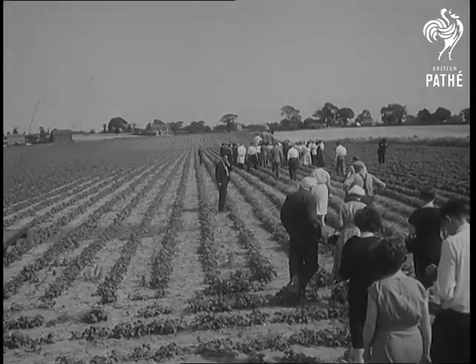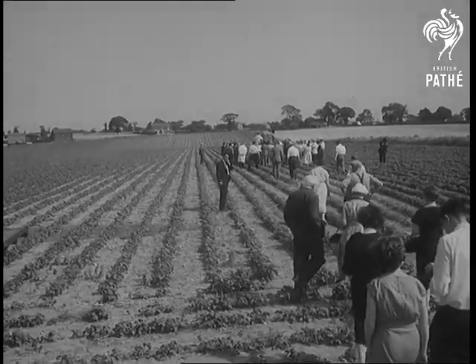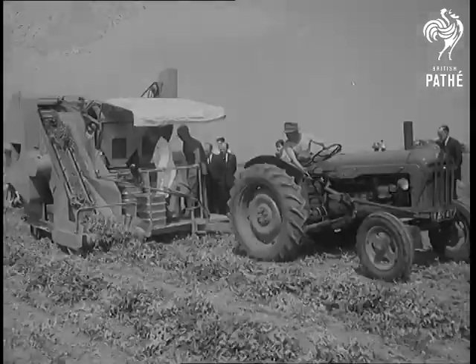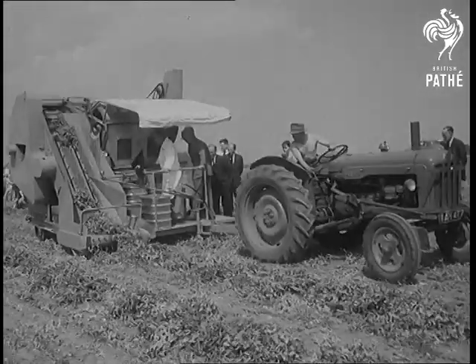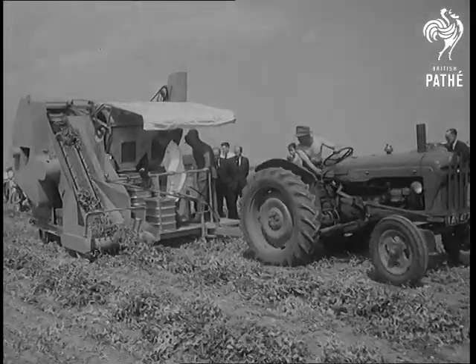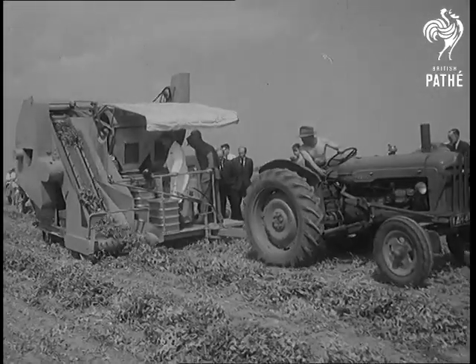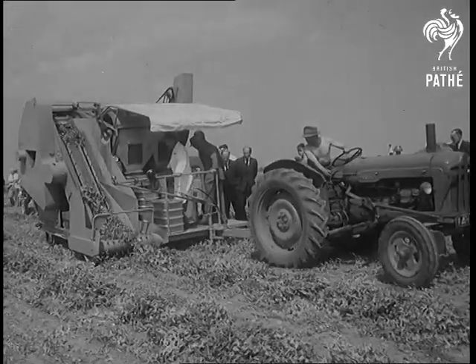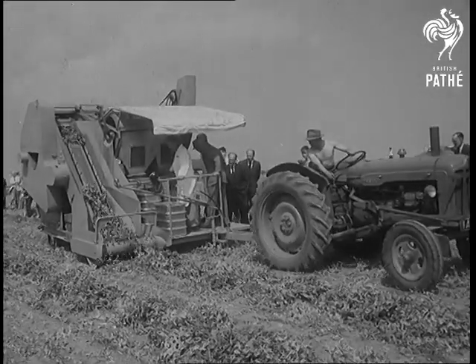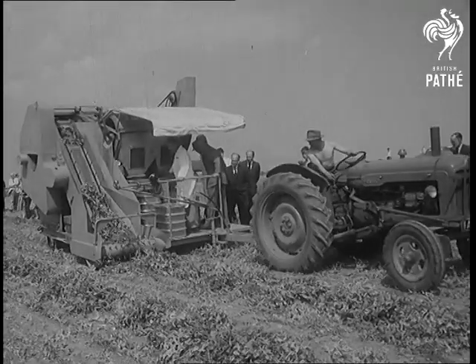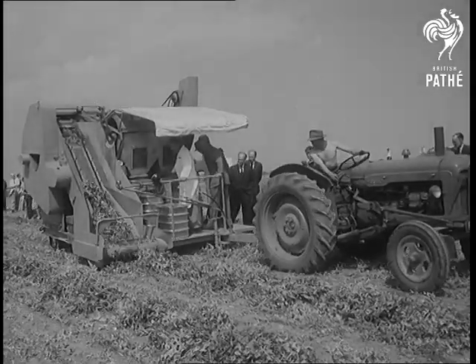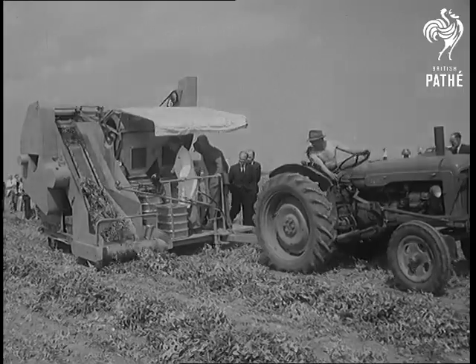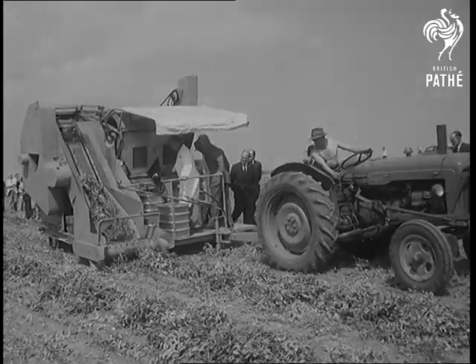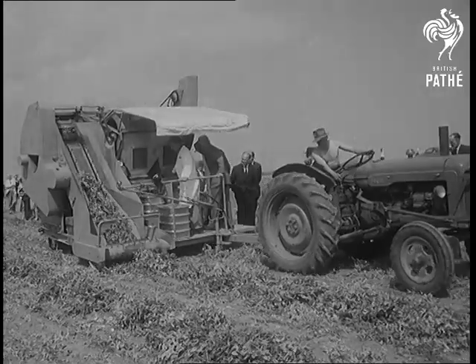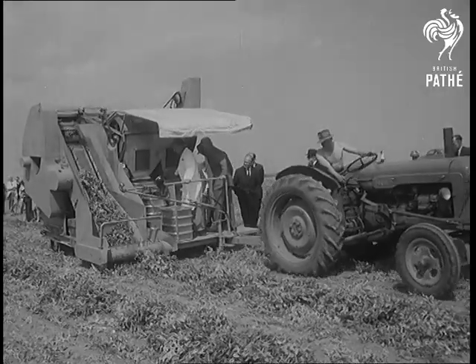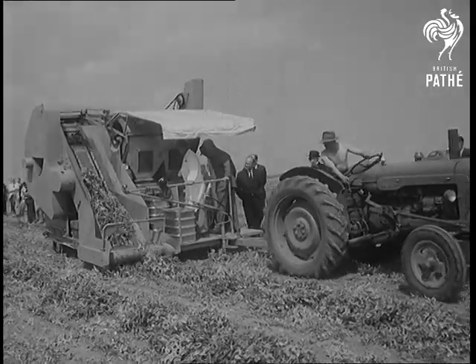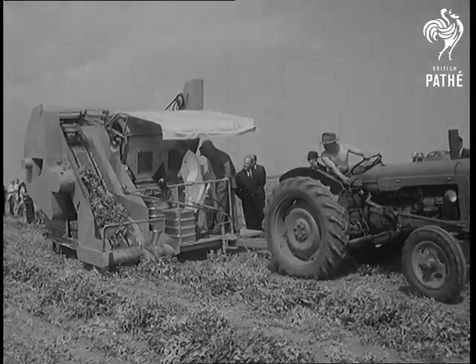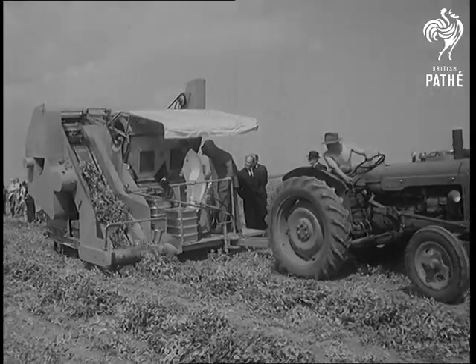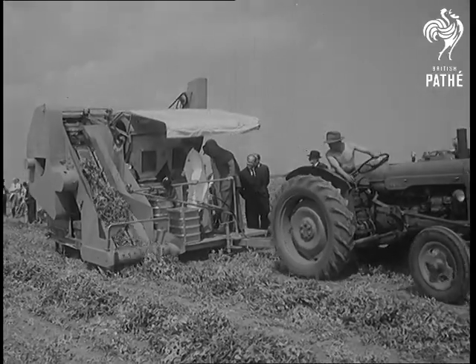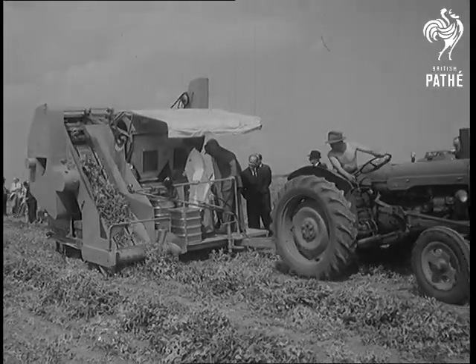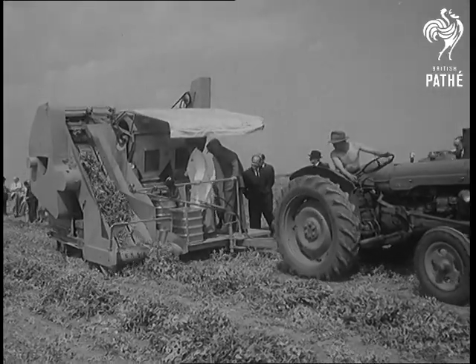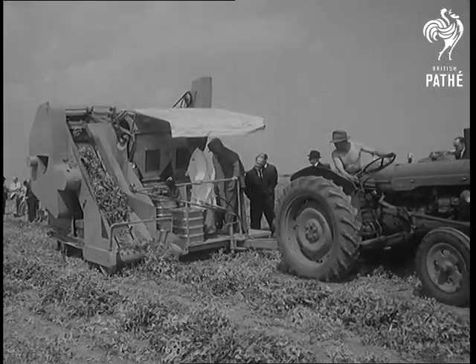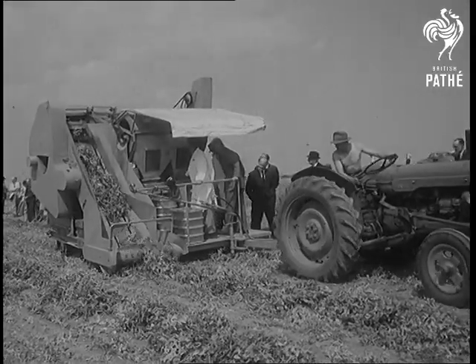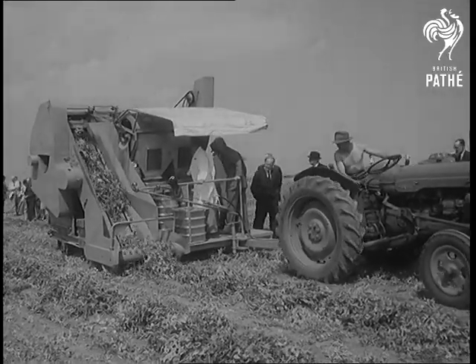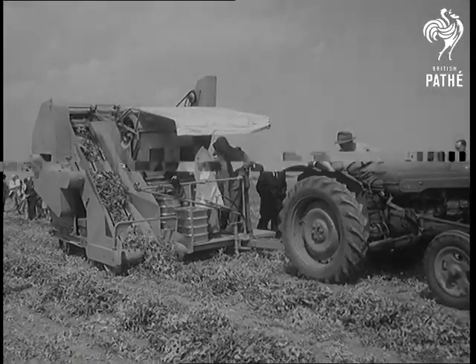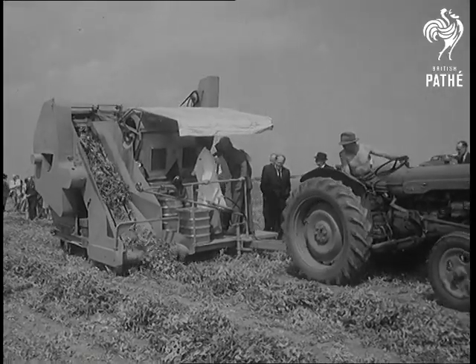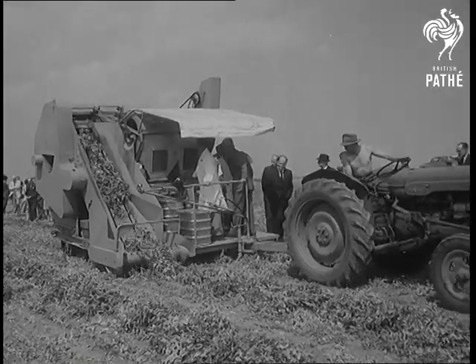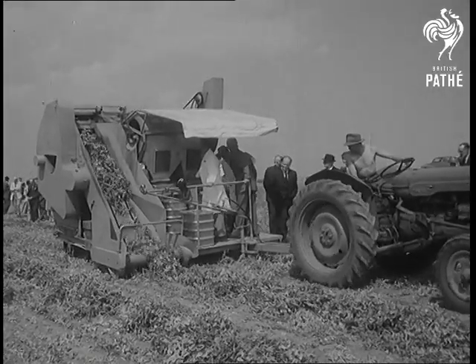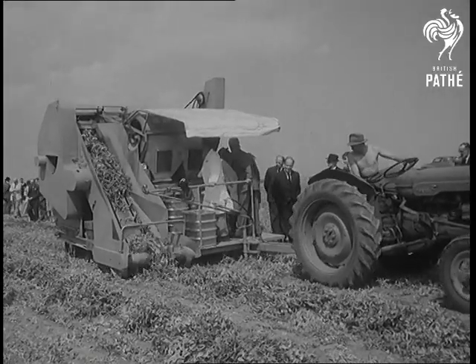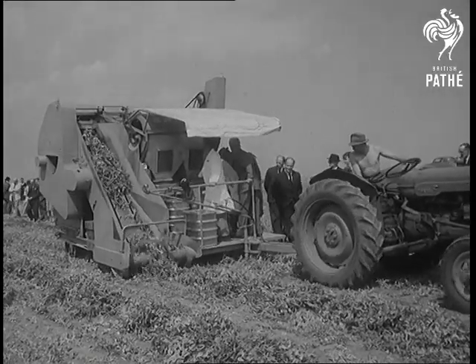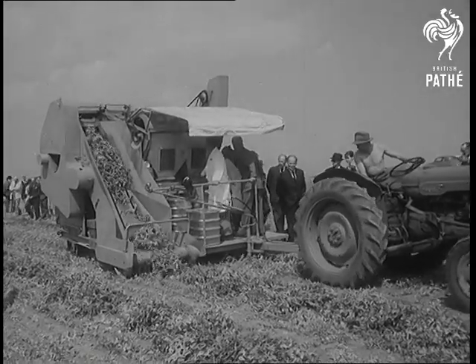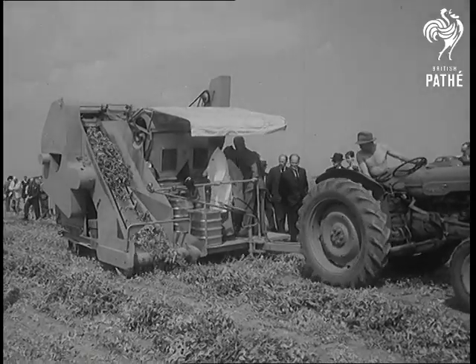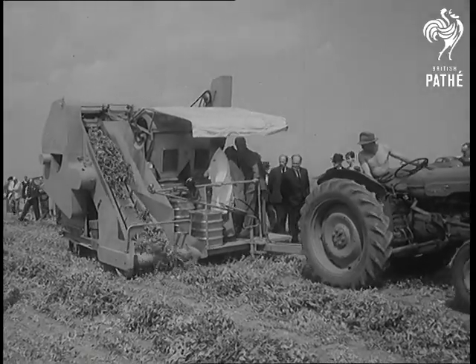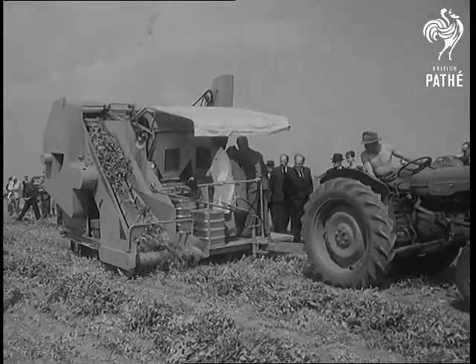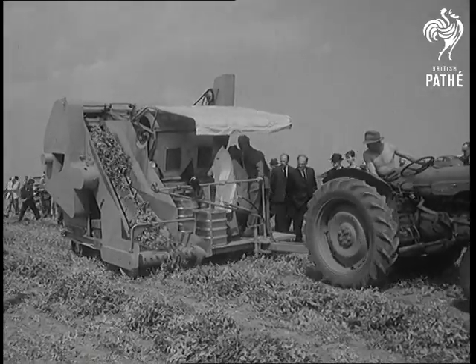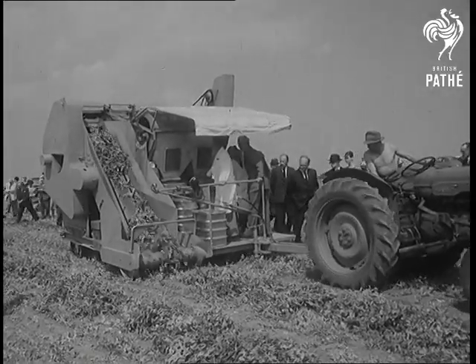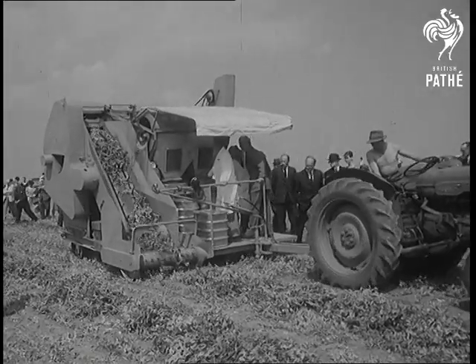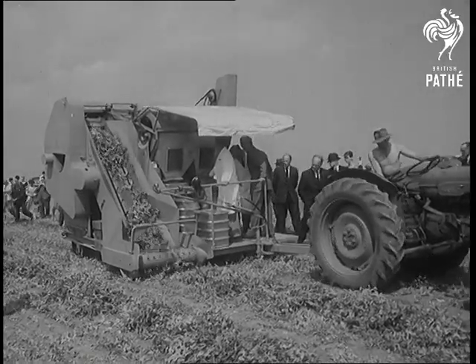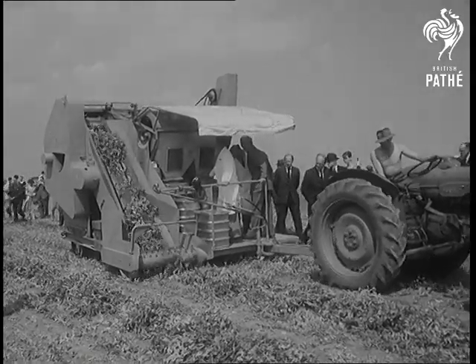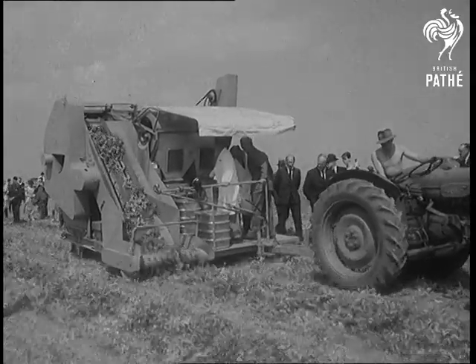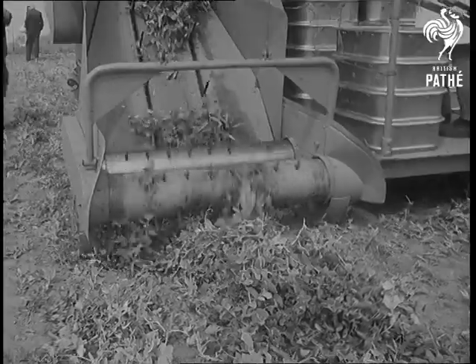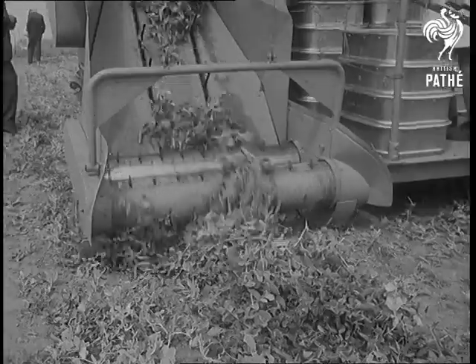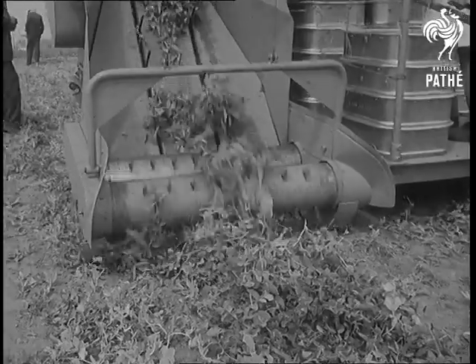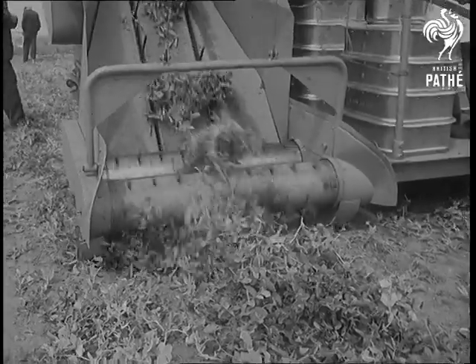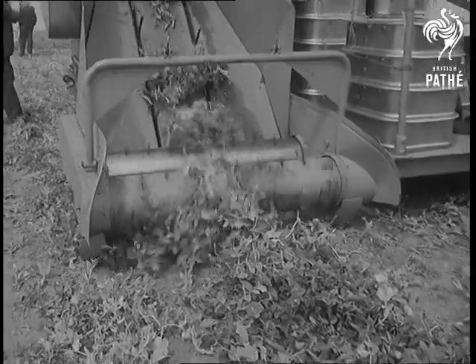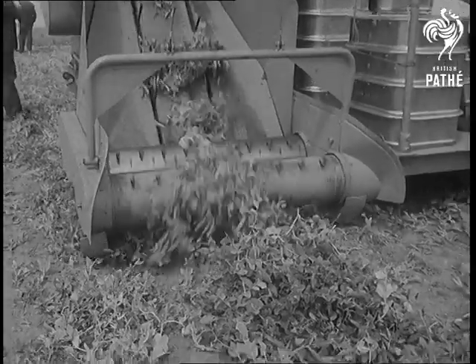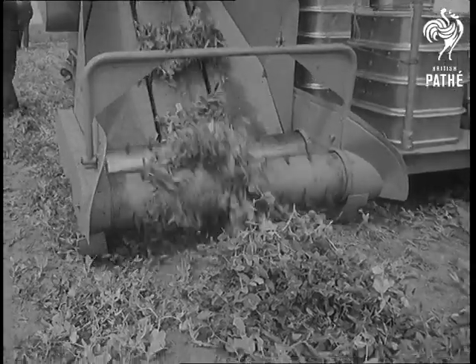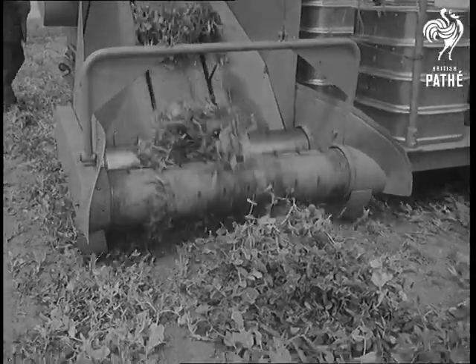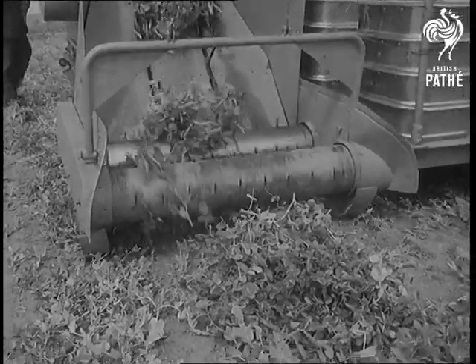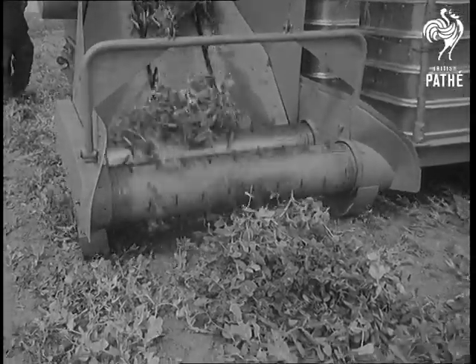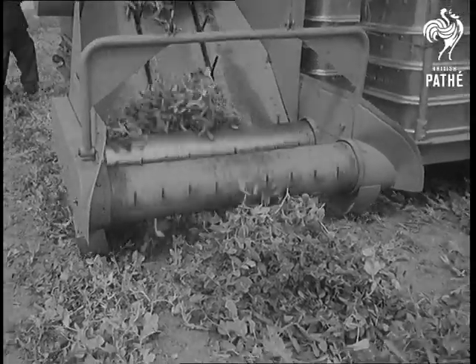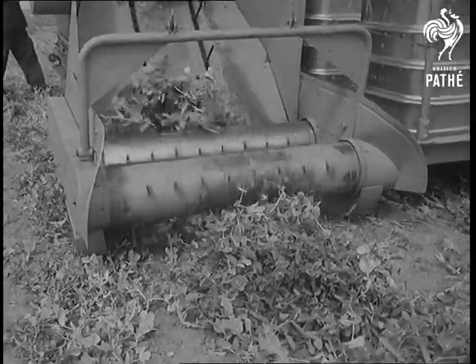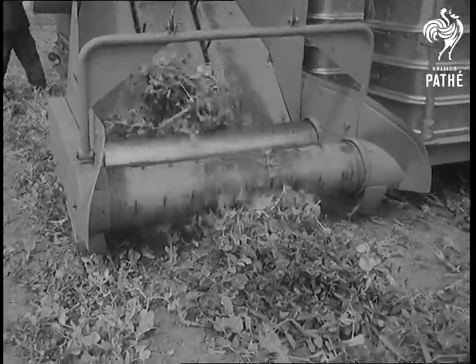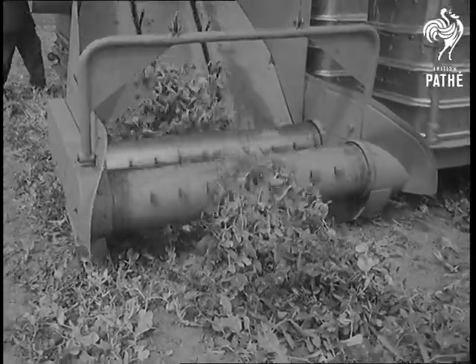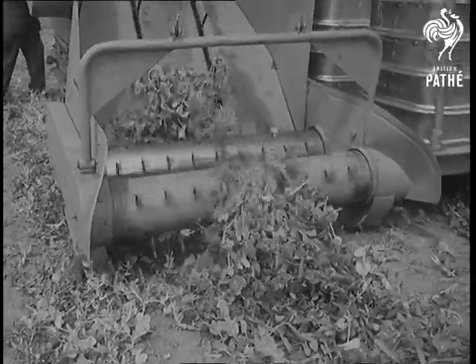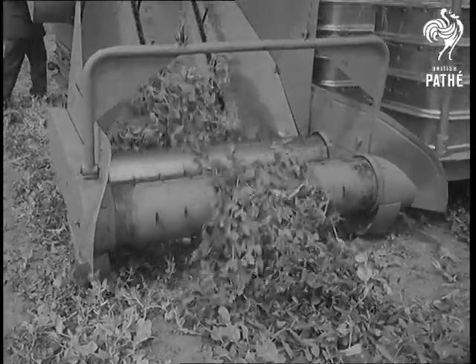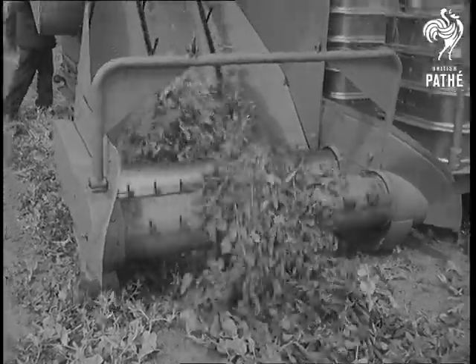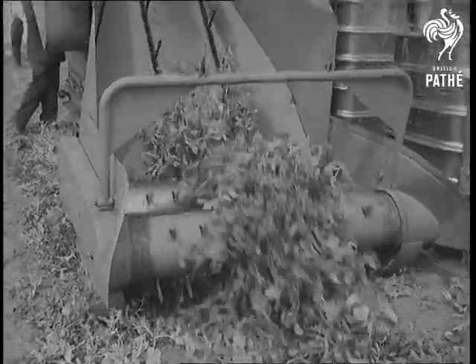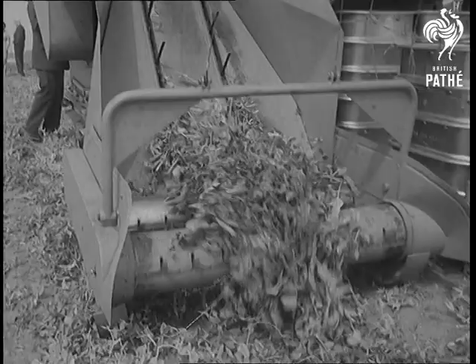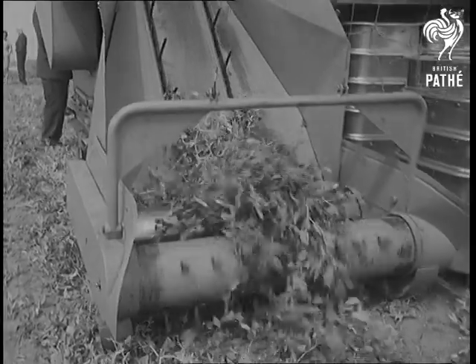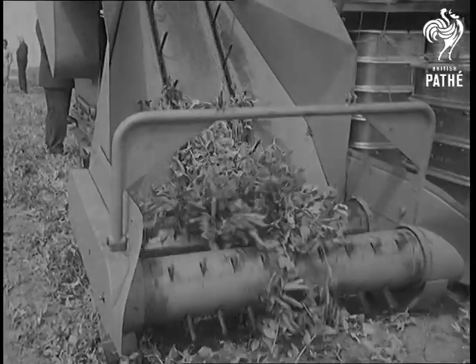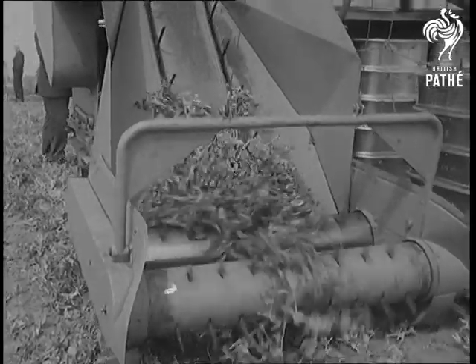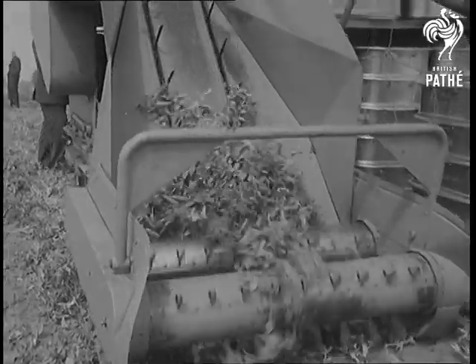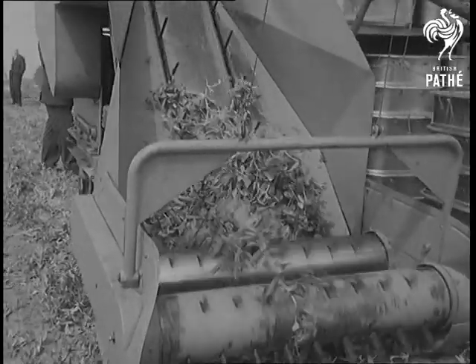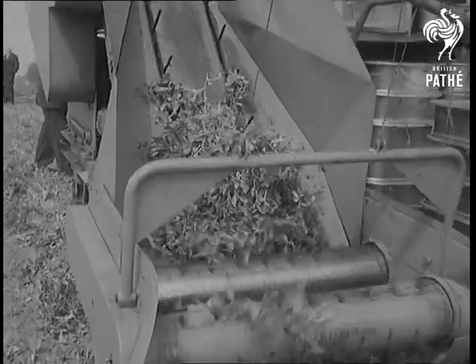It would take about 100 people to pick peas in the same time as this machine. And as fast as it gathers, it shells the peas.